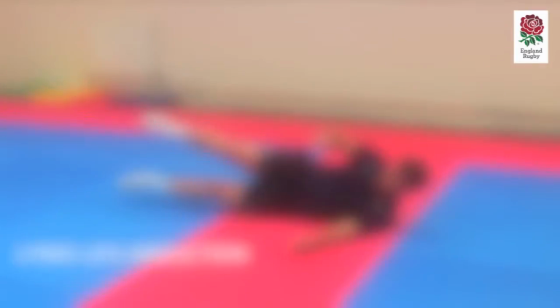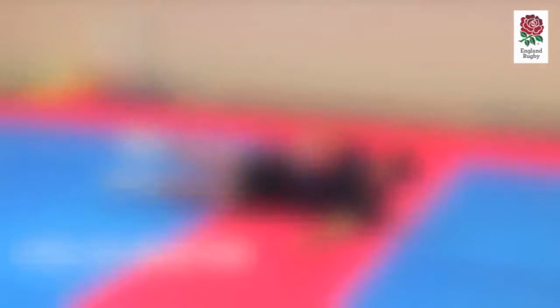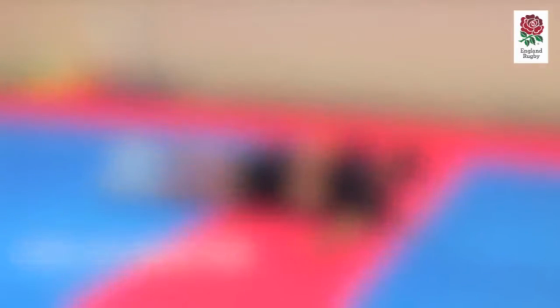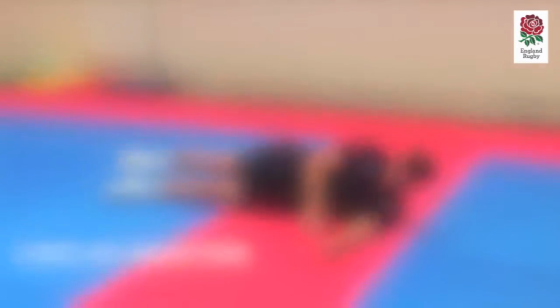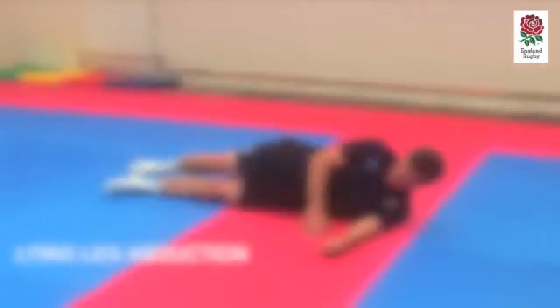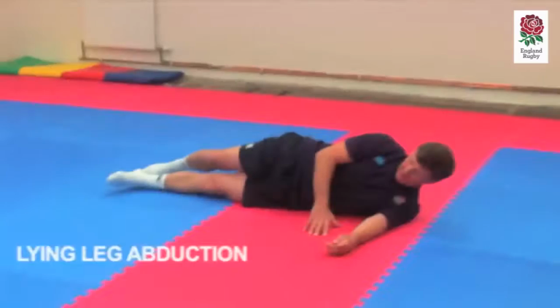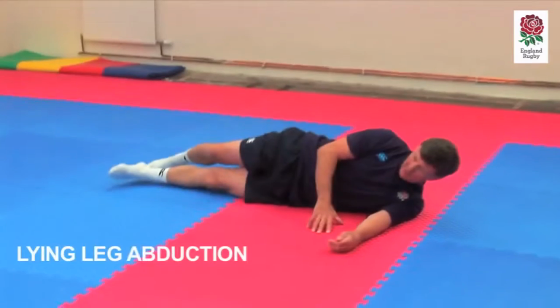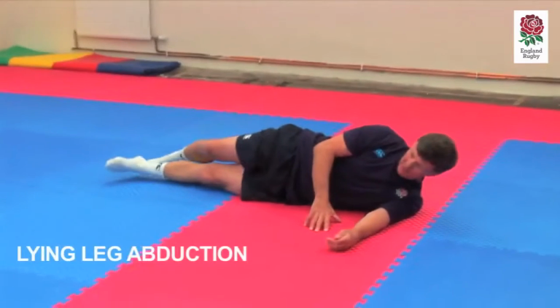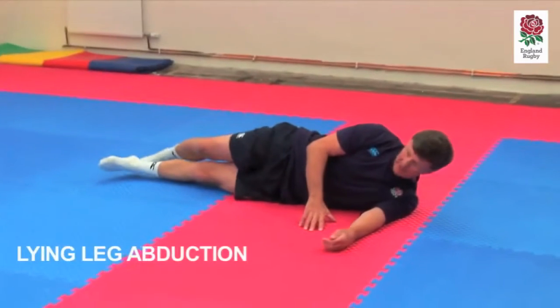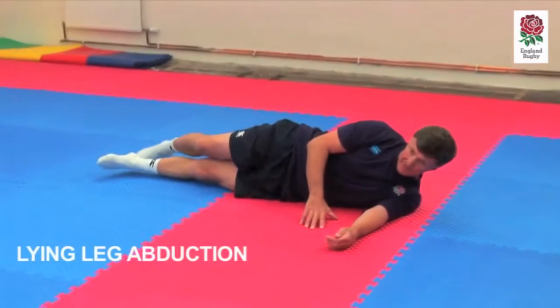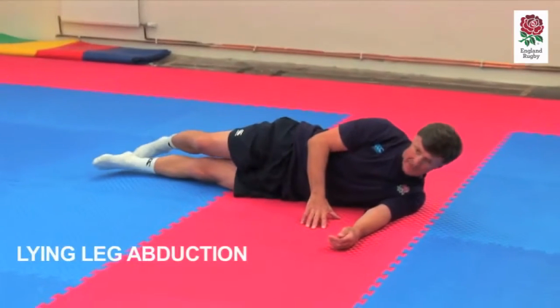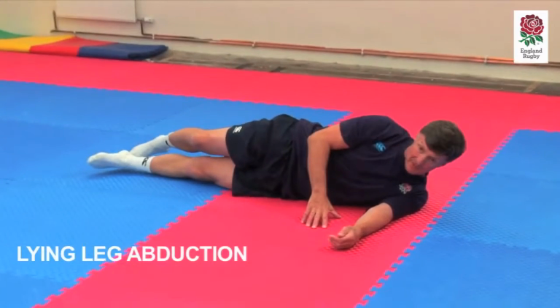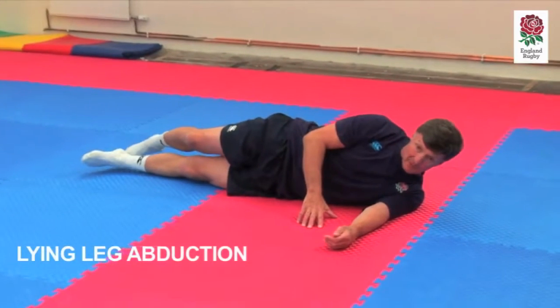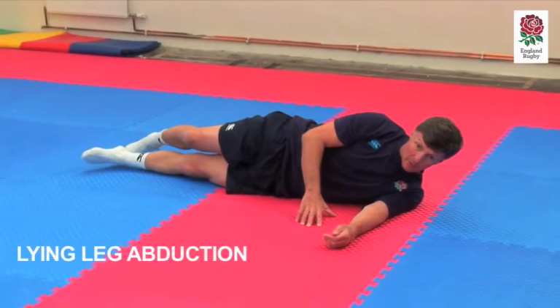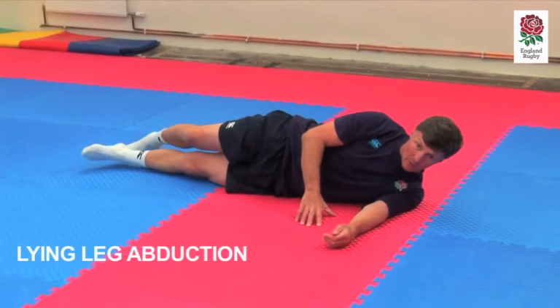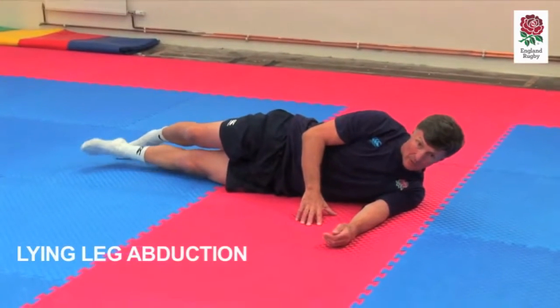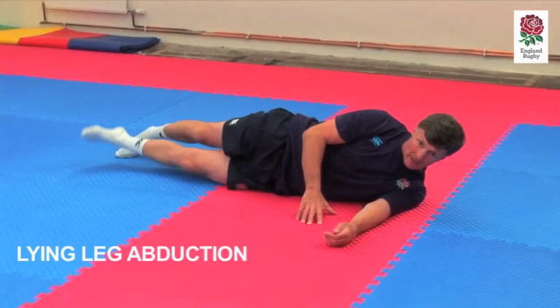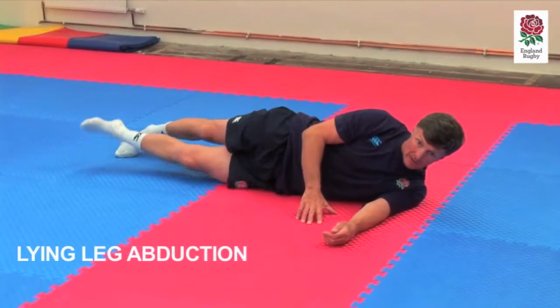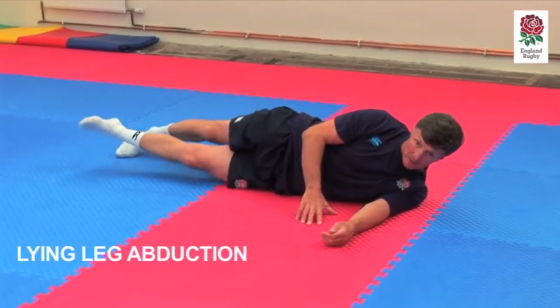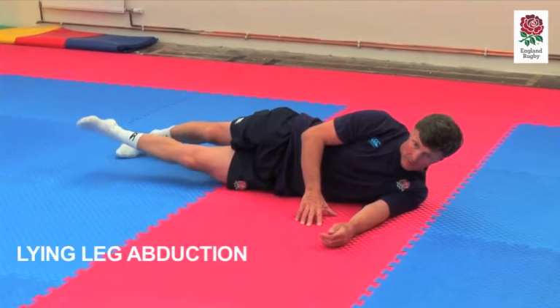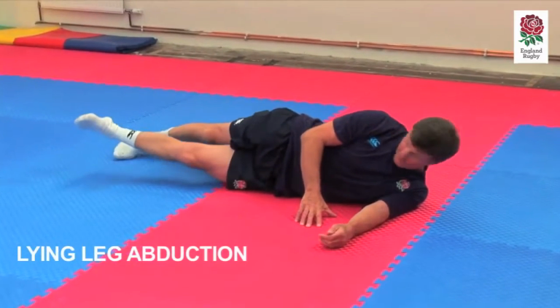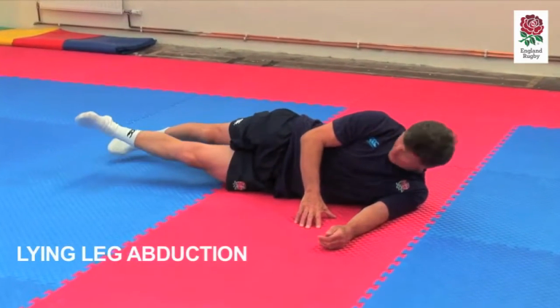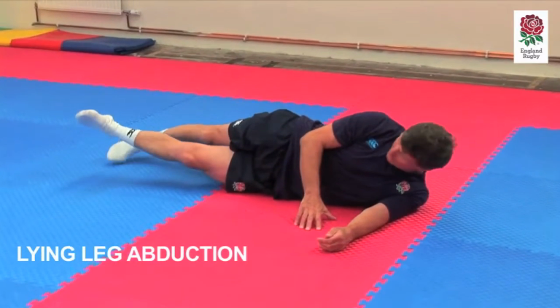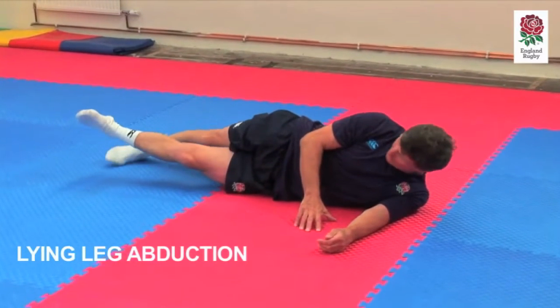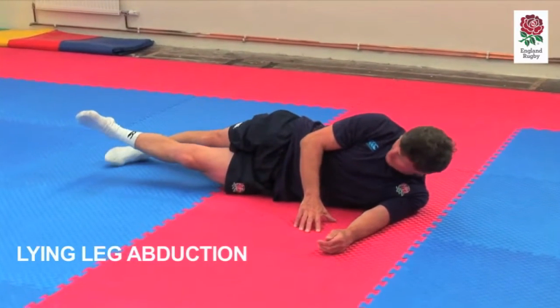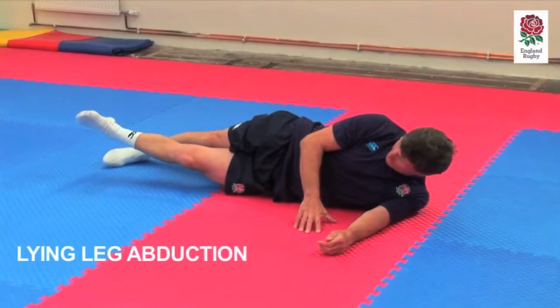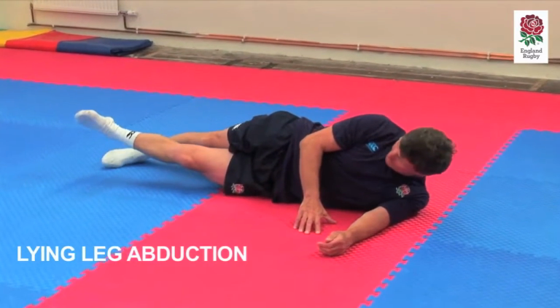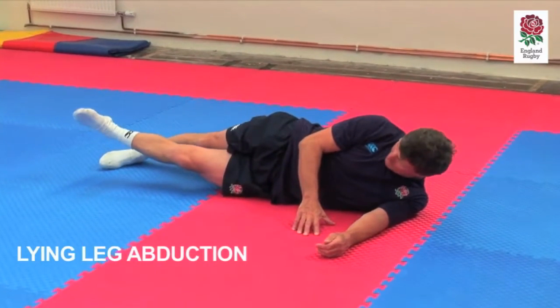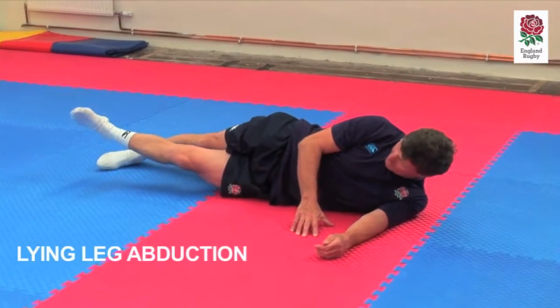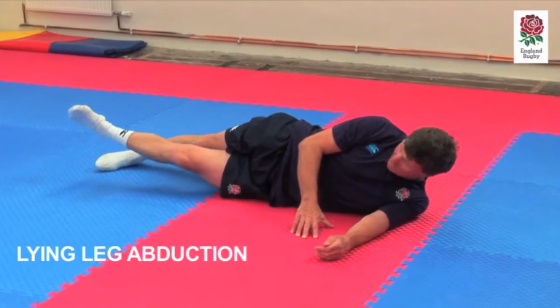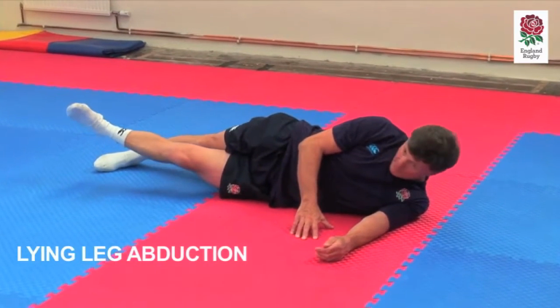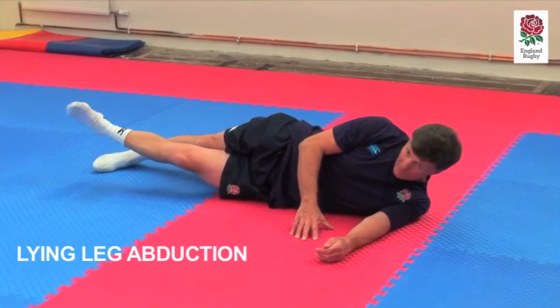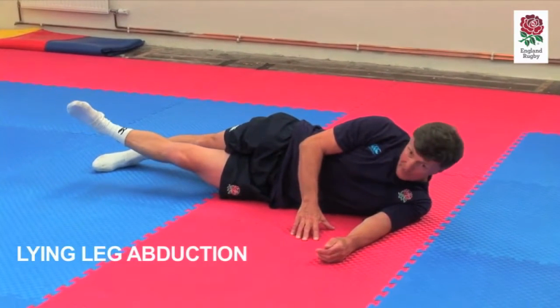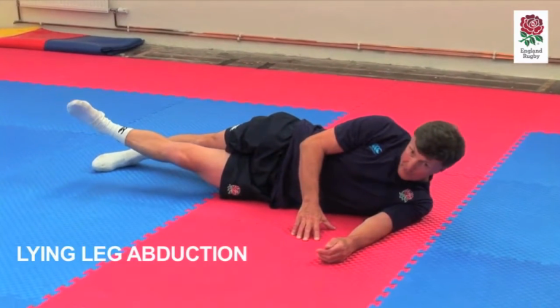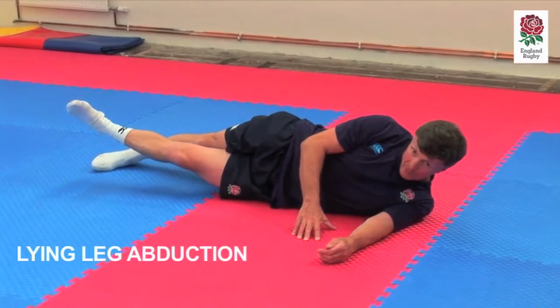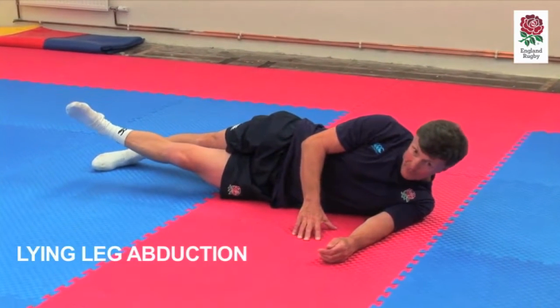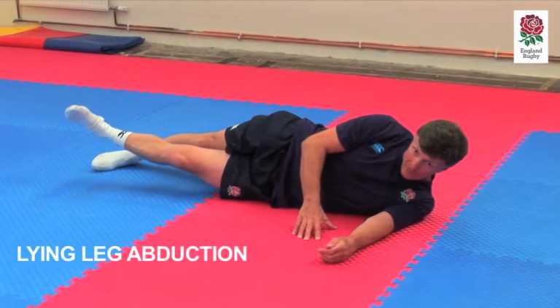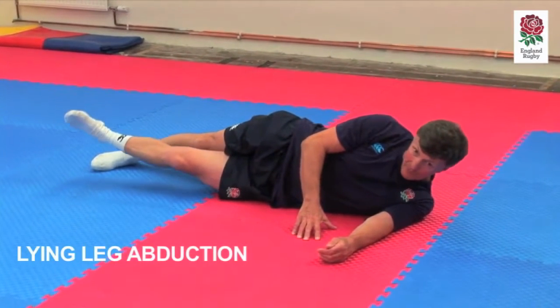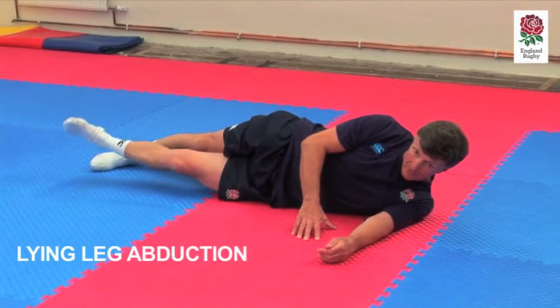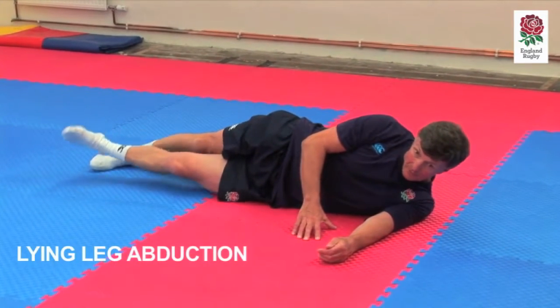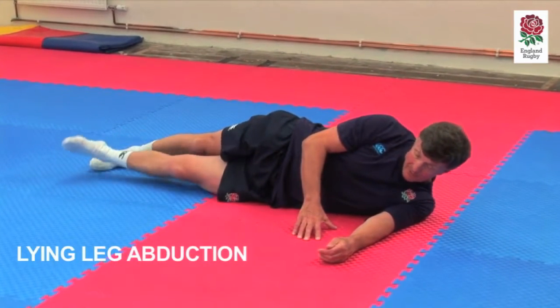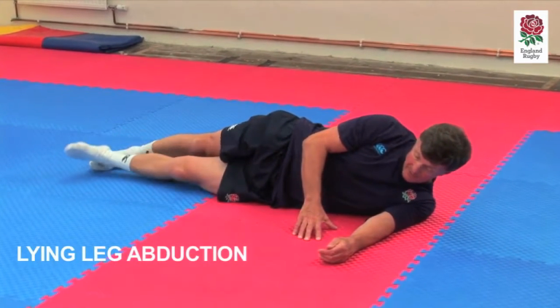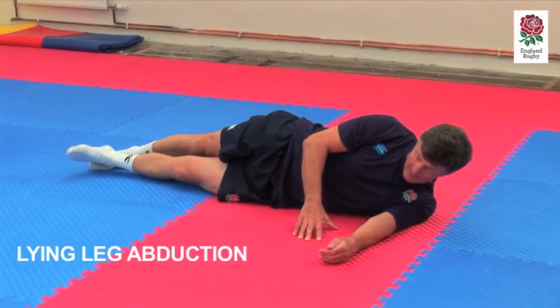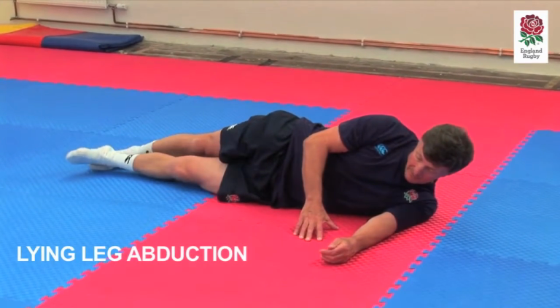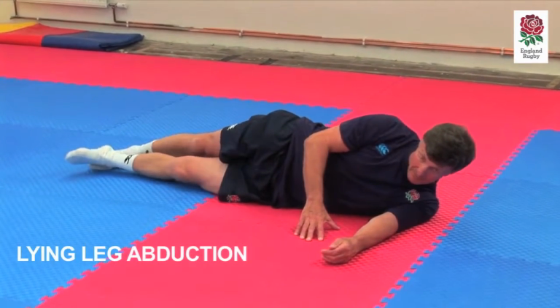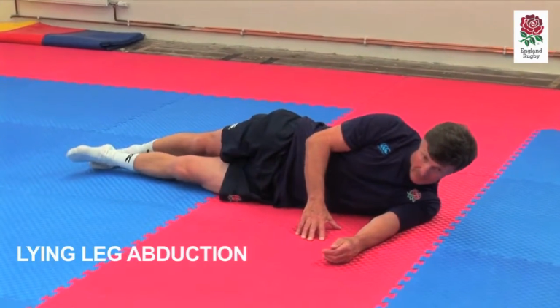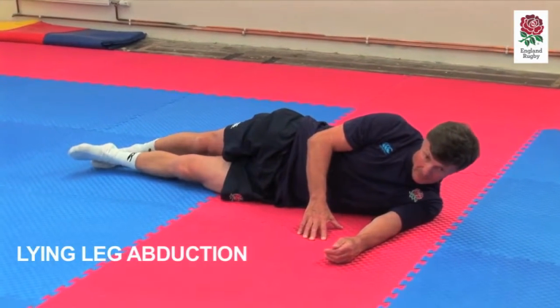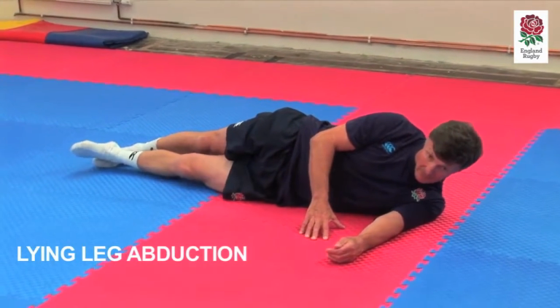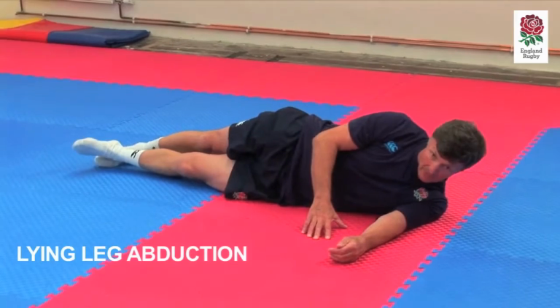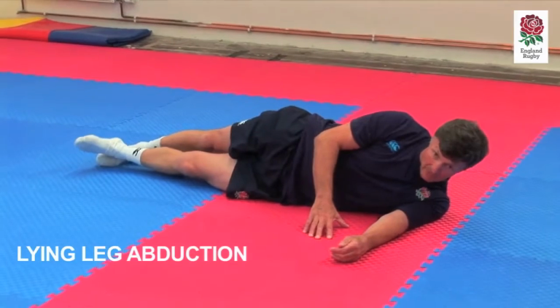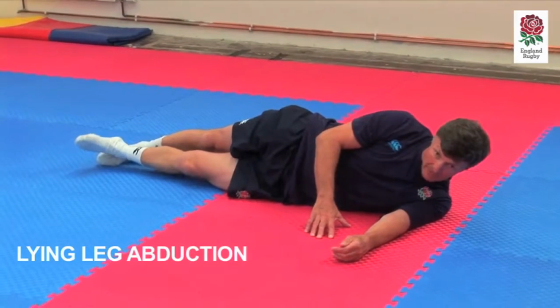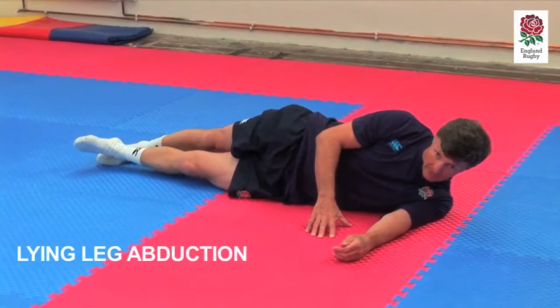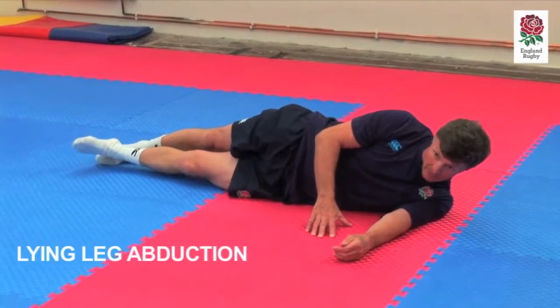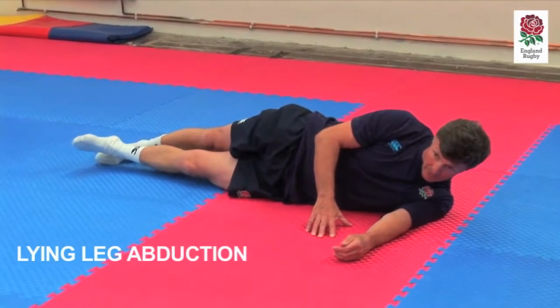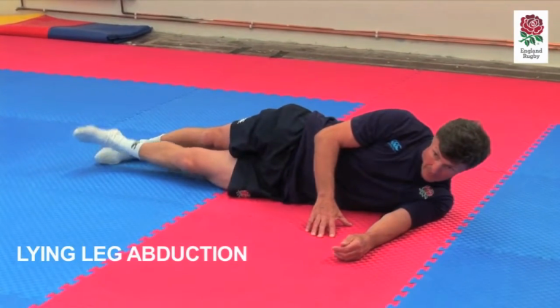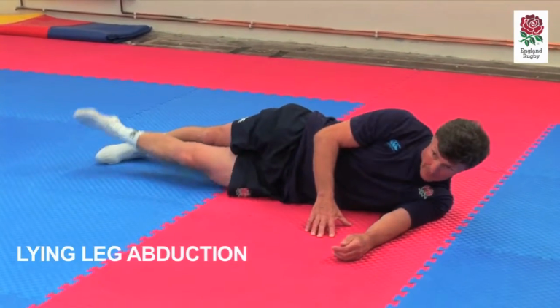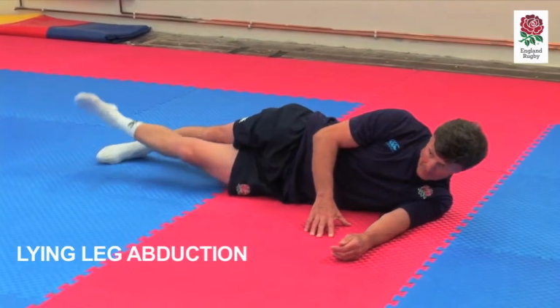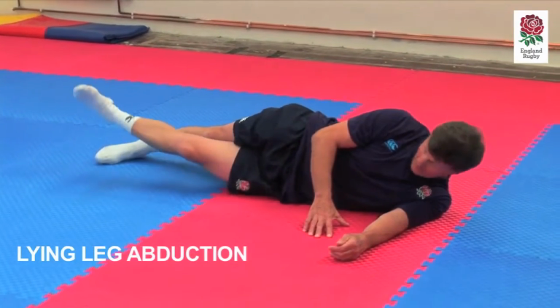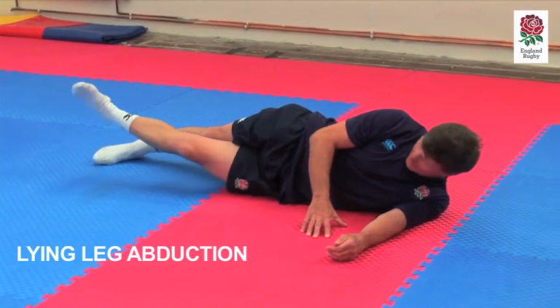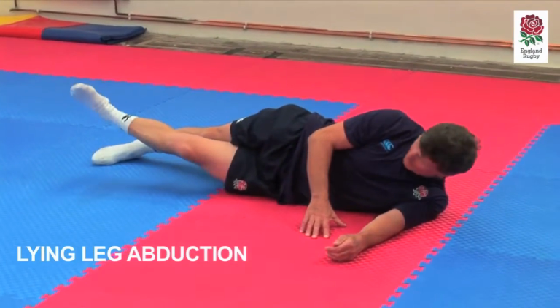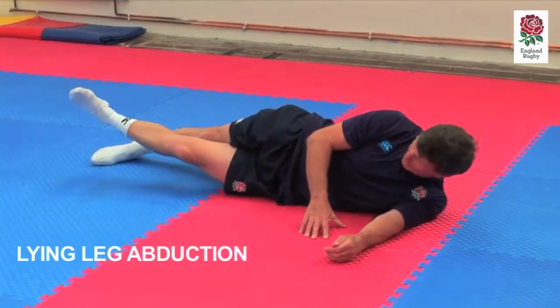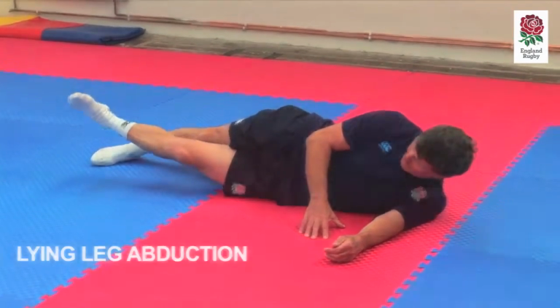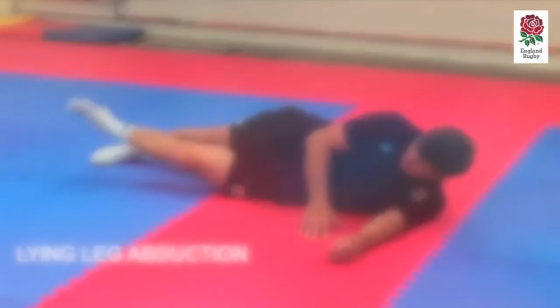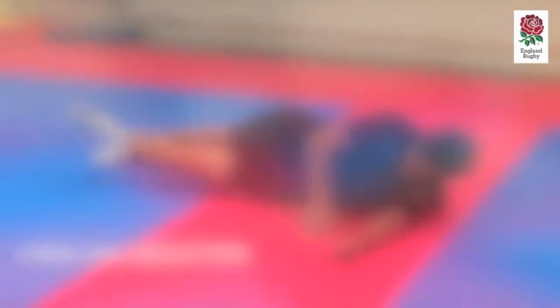This time you're going to lift the lower leg up. The lower leg is going to go up, hold it, lower leg up, hold it.